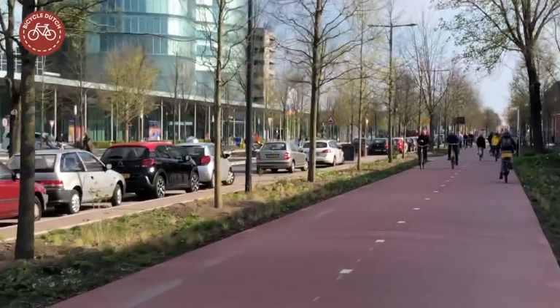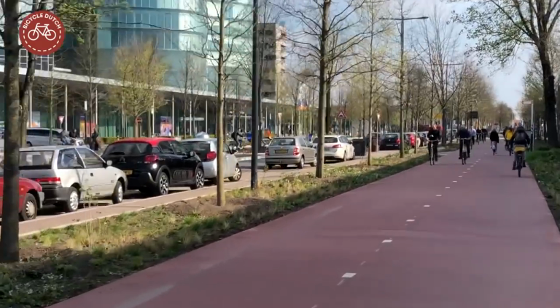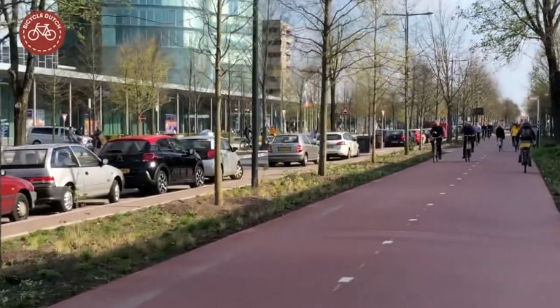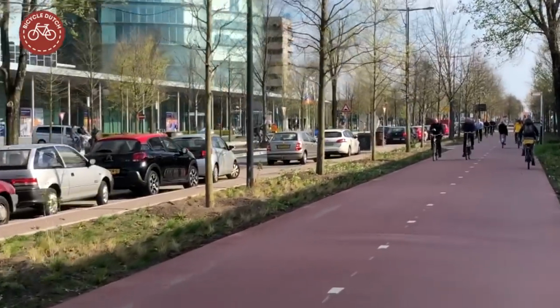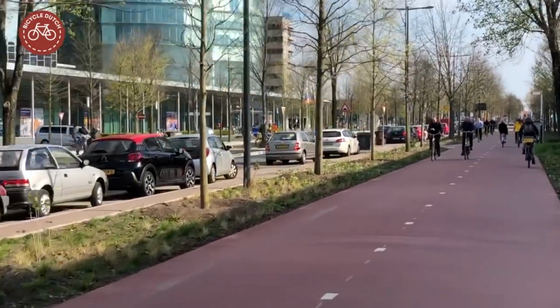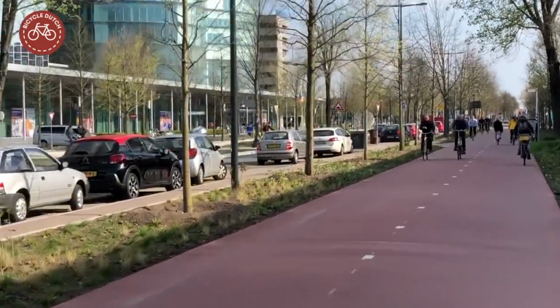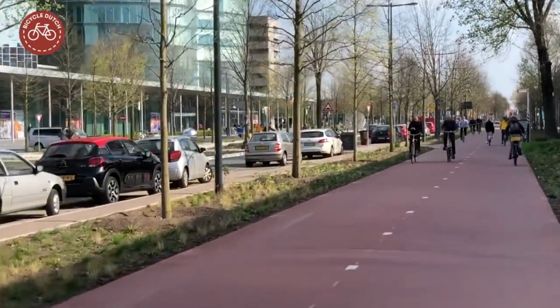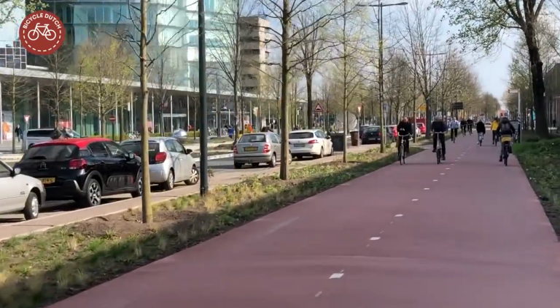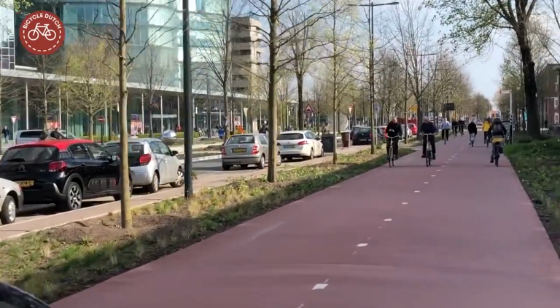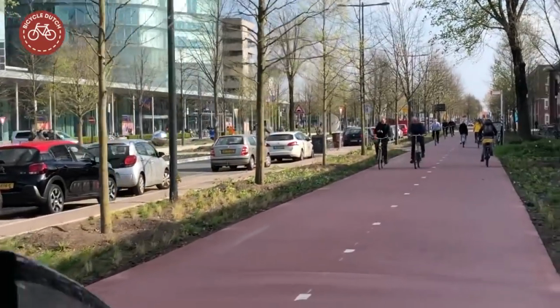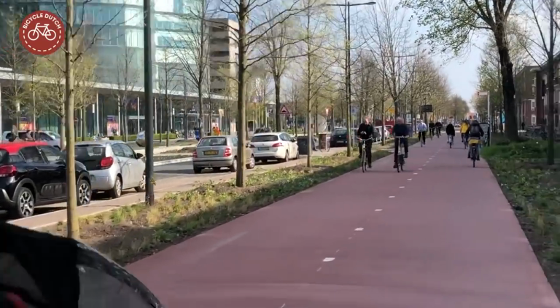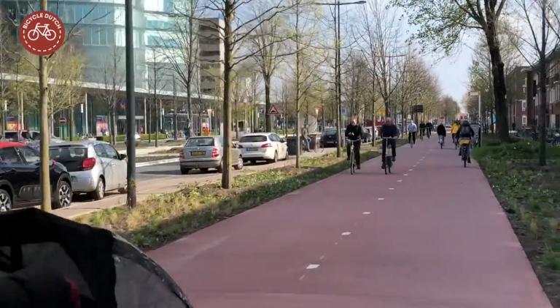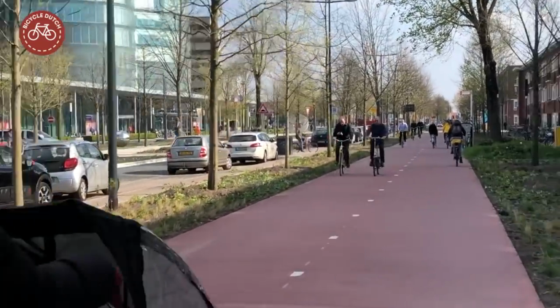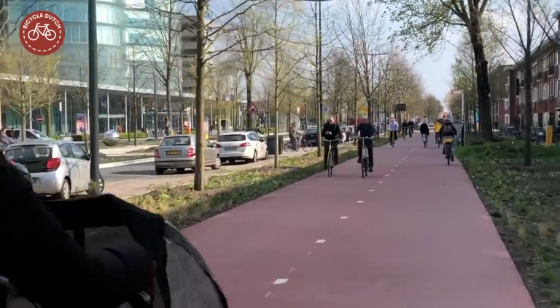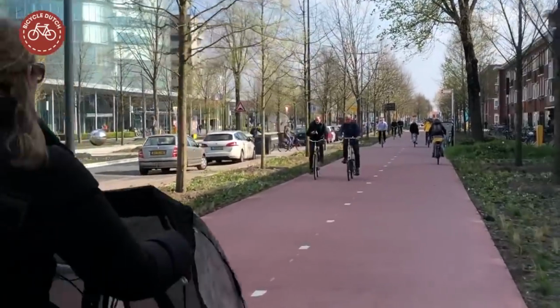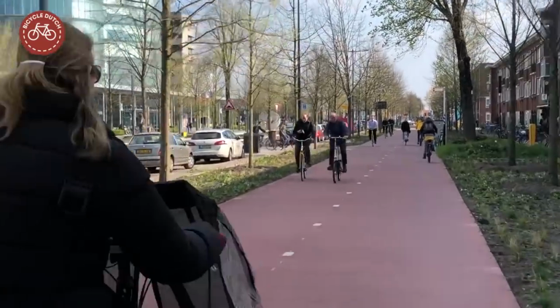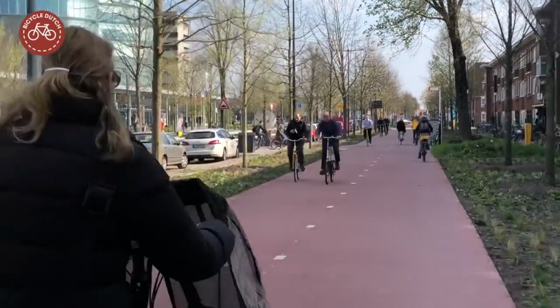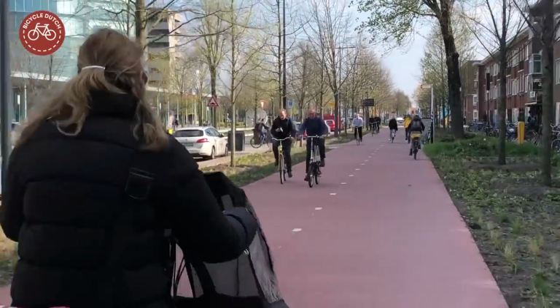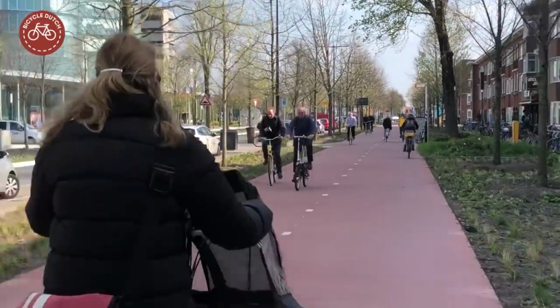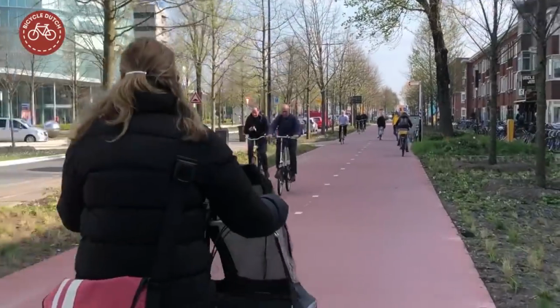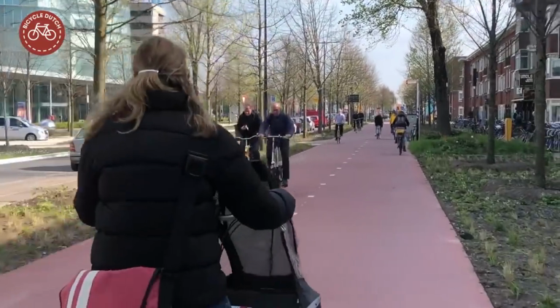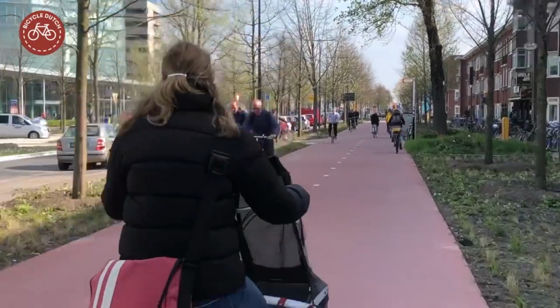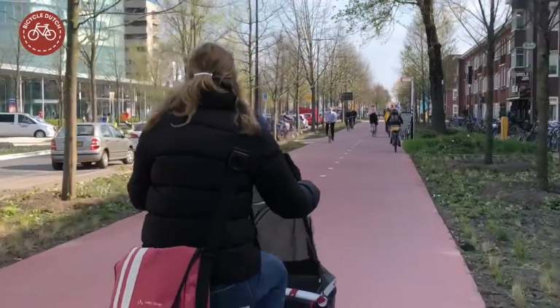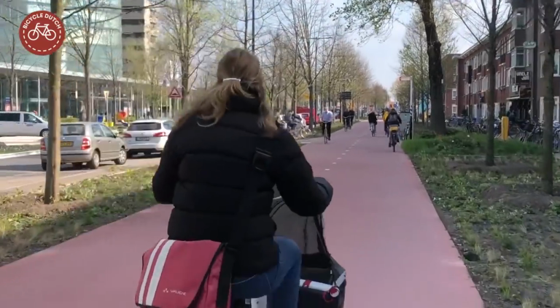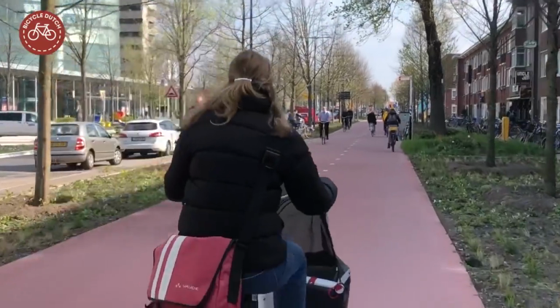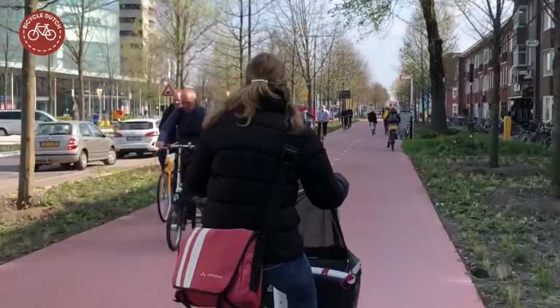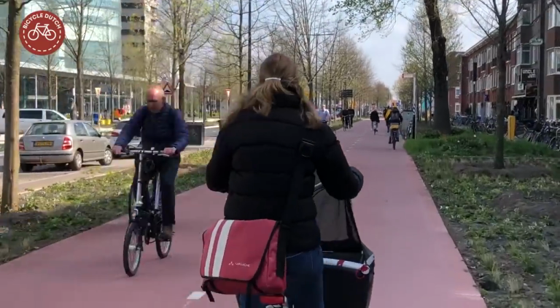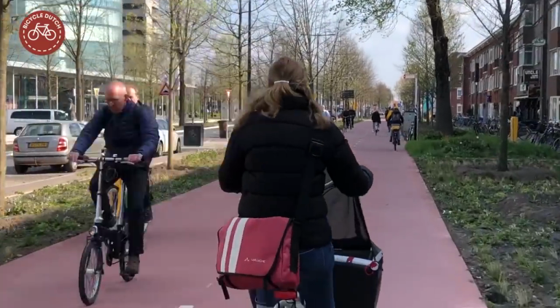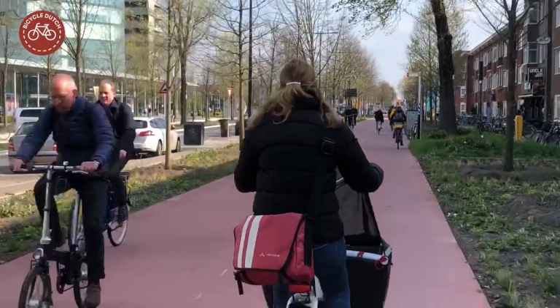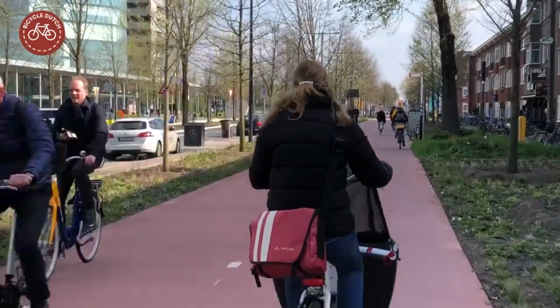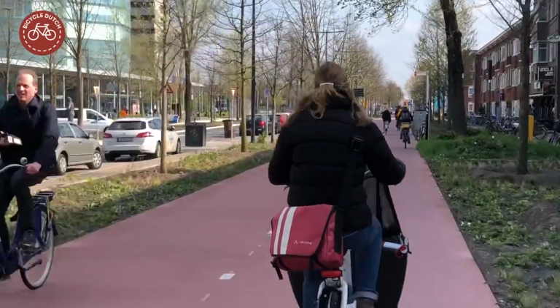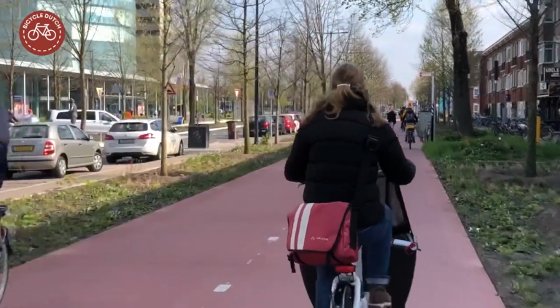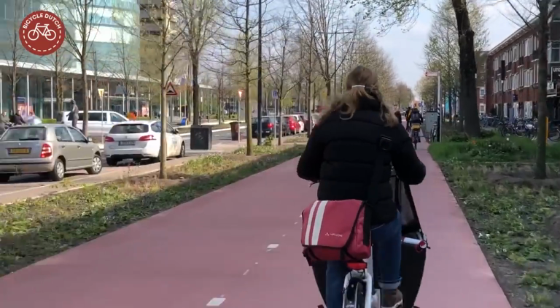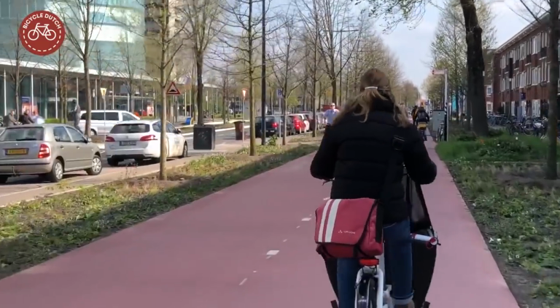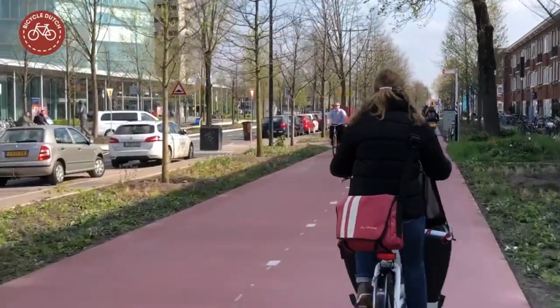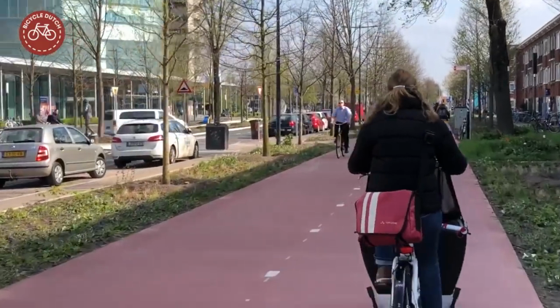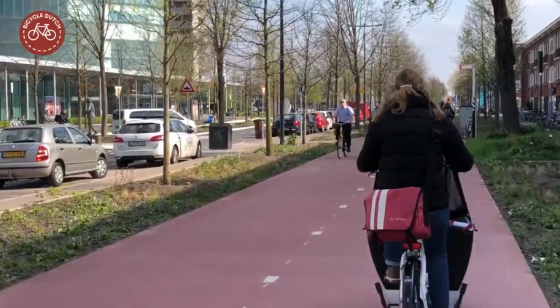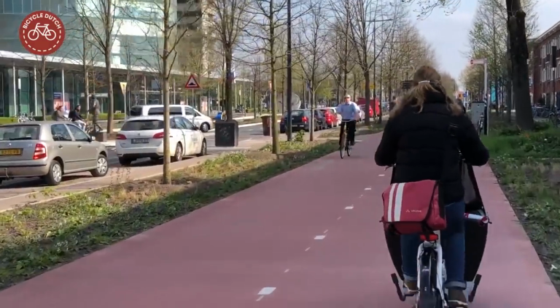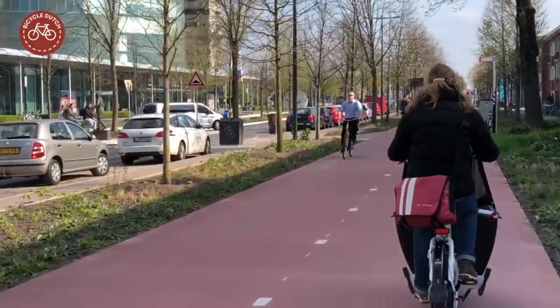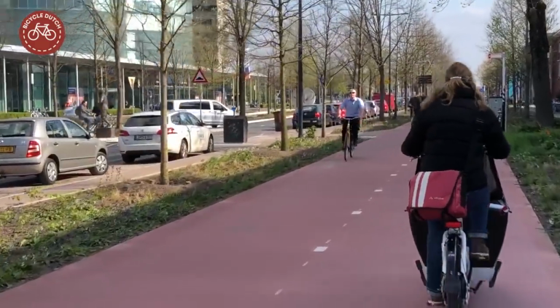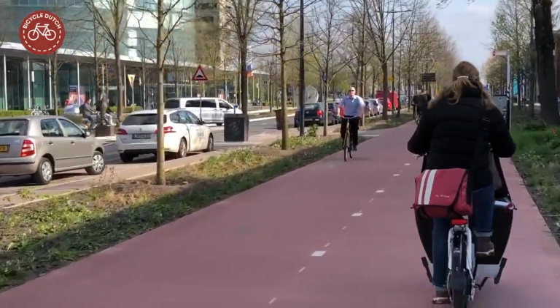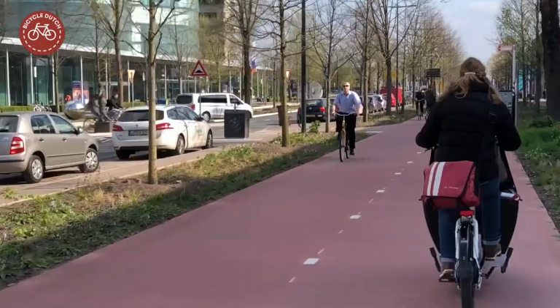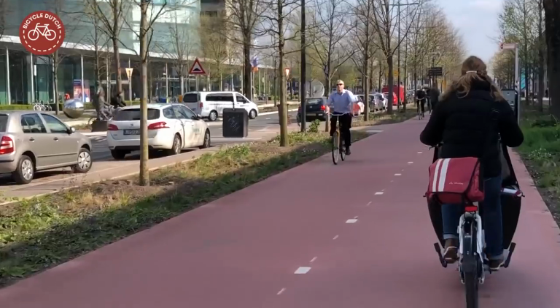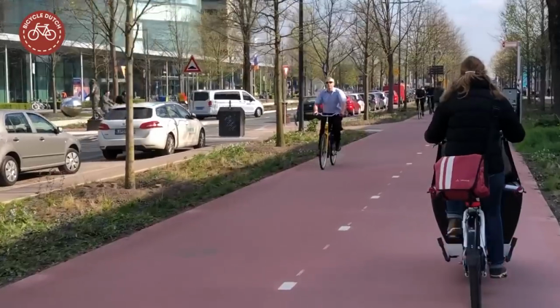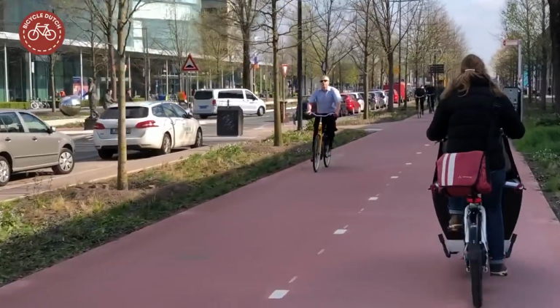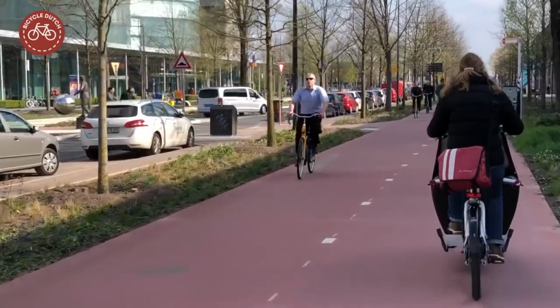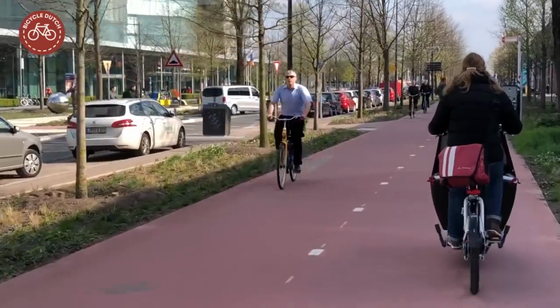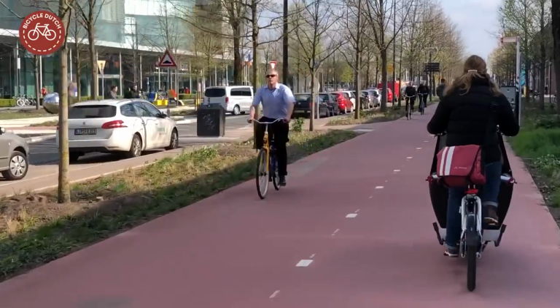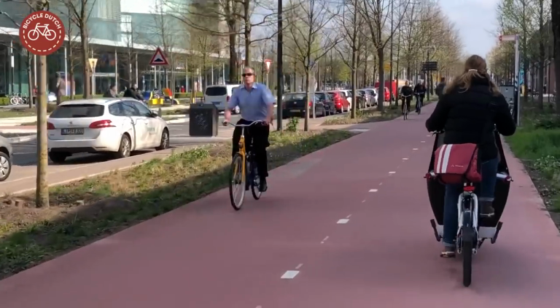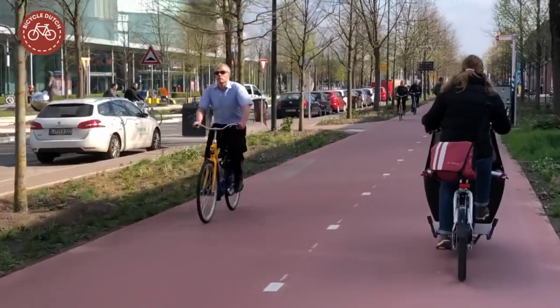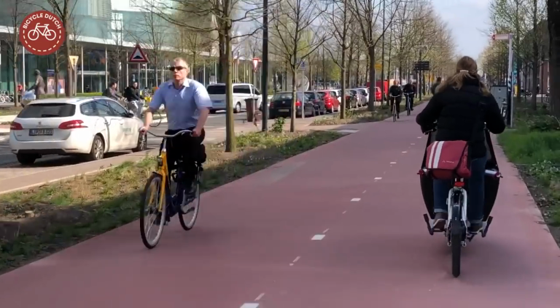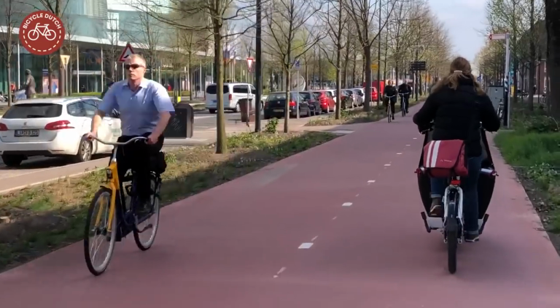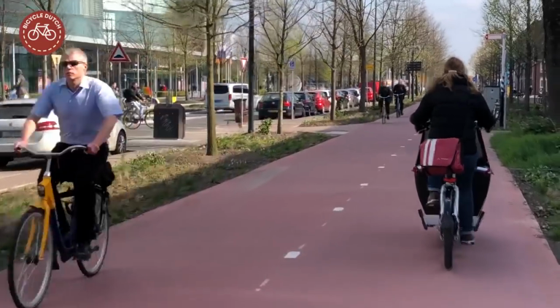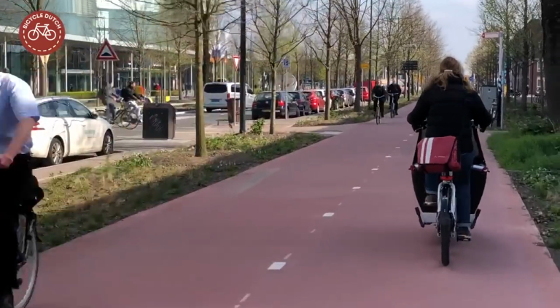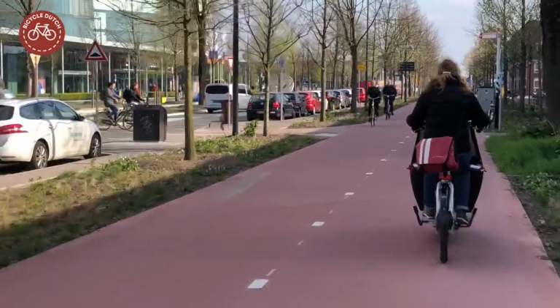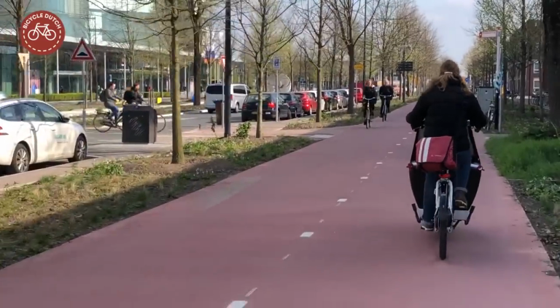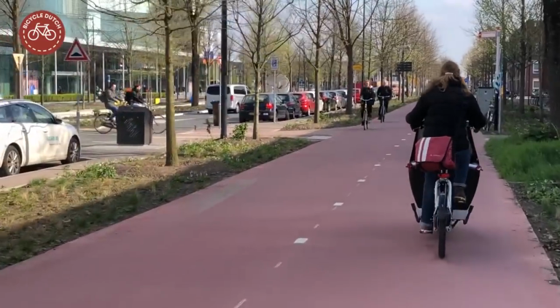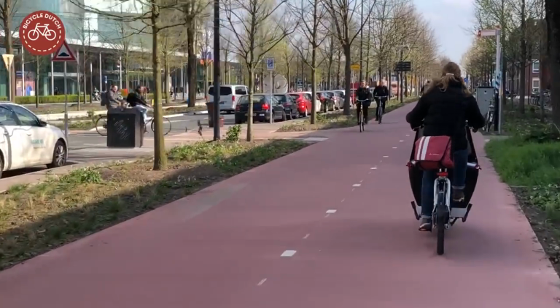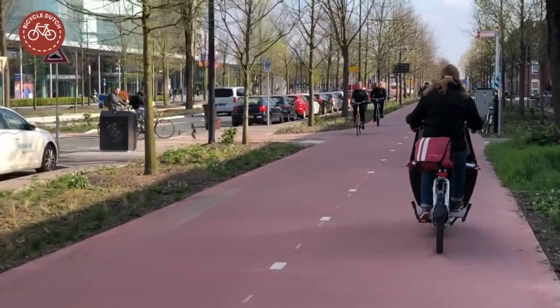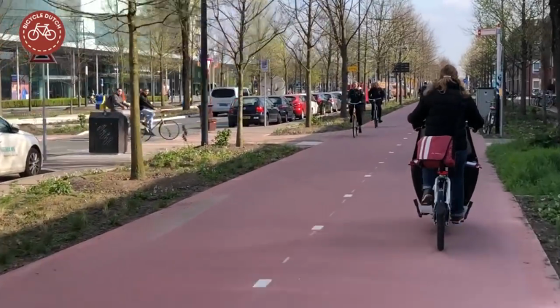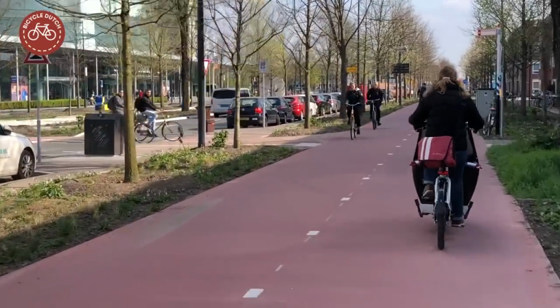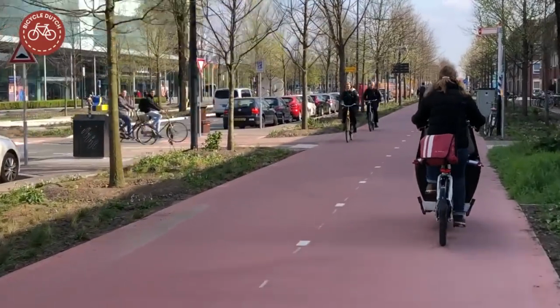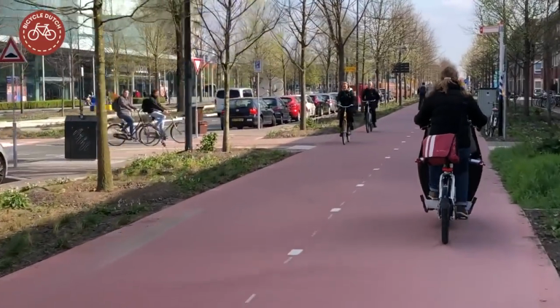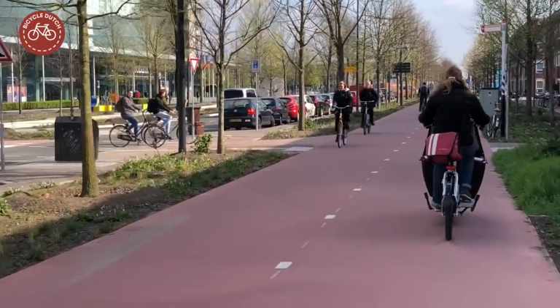Needless to say, the very wide brand-new cycle track is perfectly suitable for through cycle traffic.